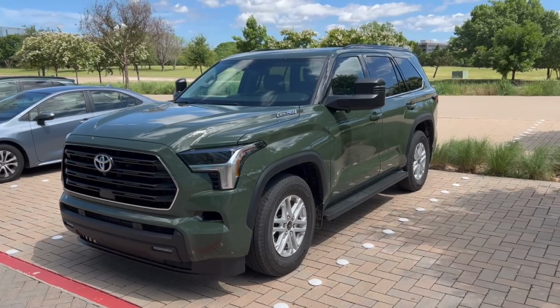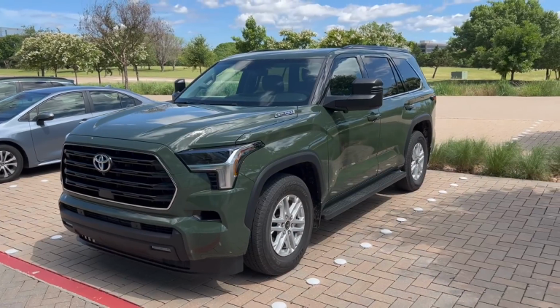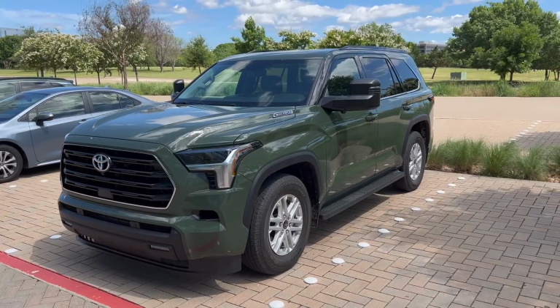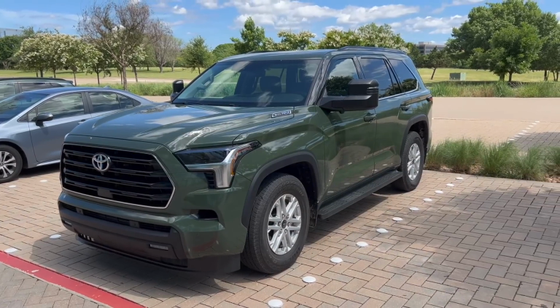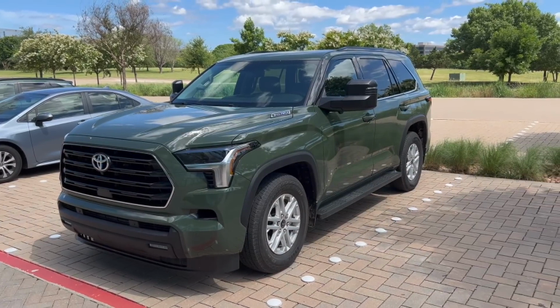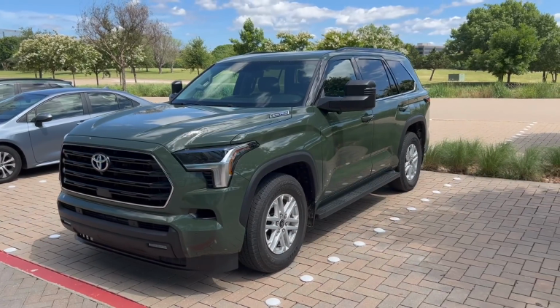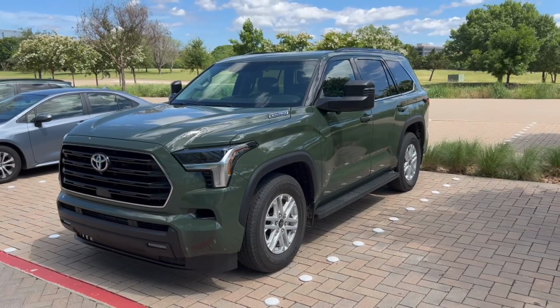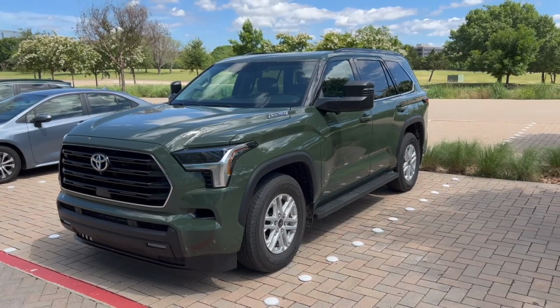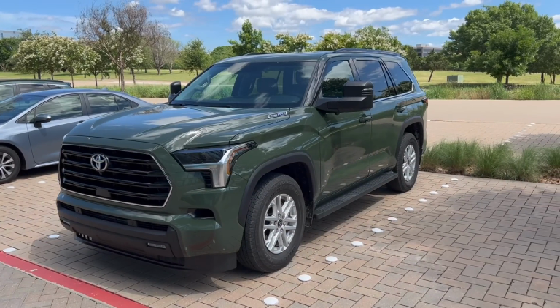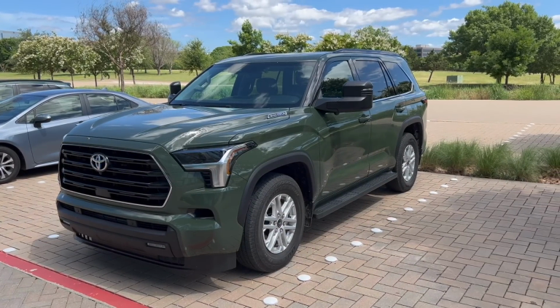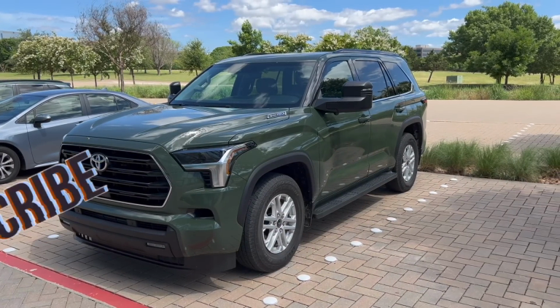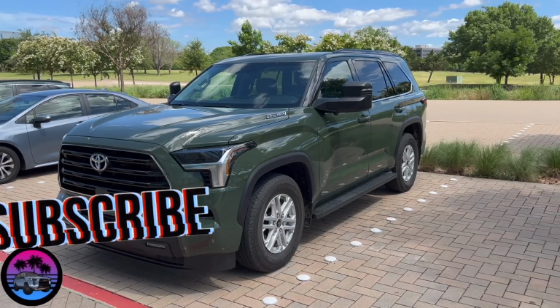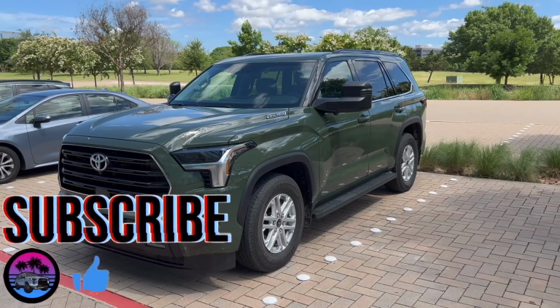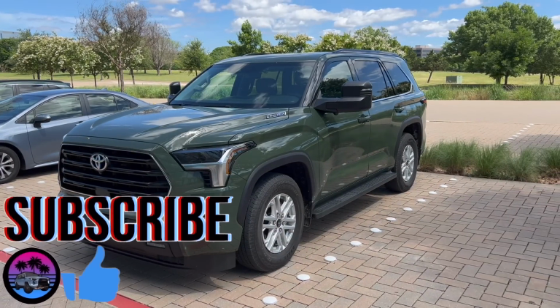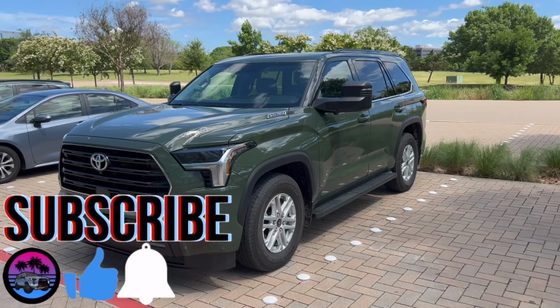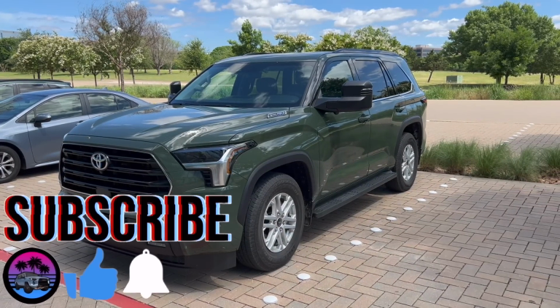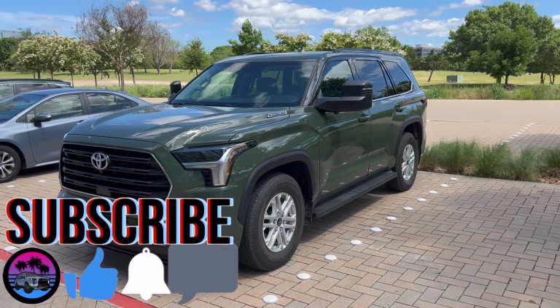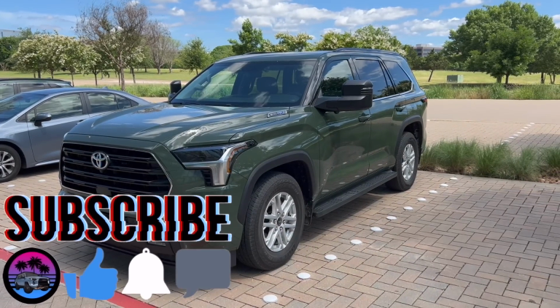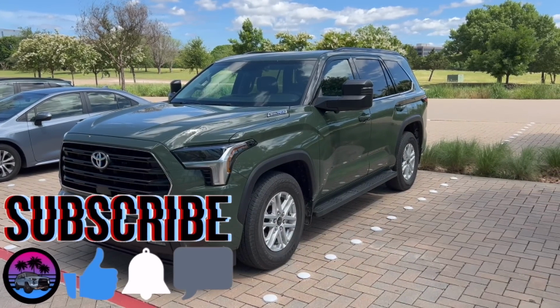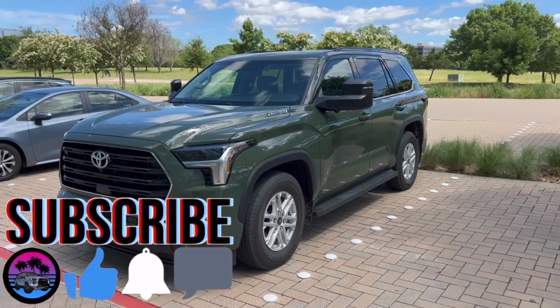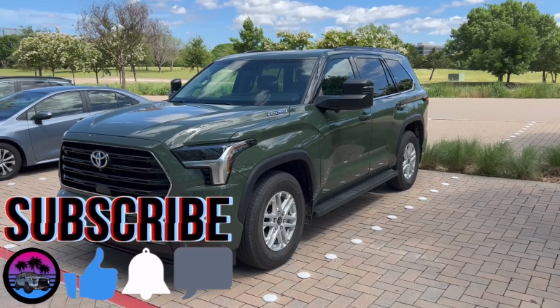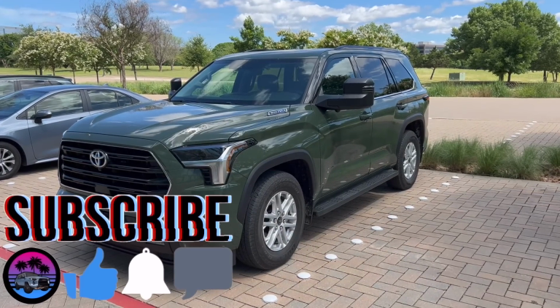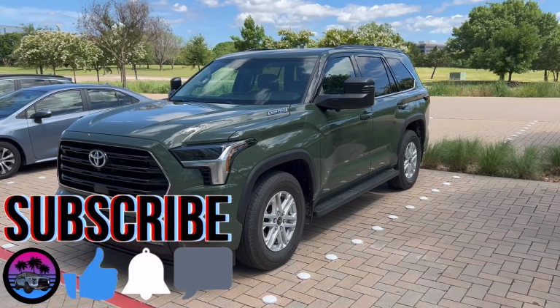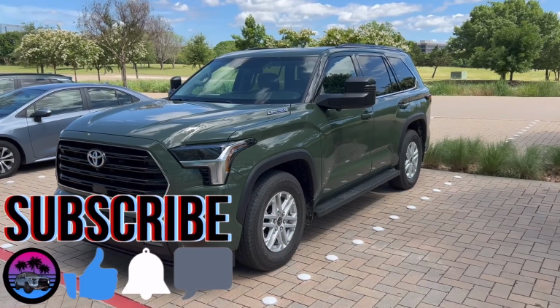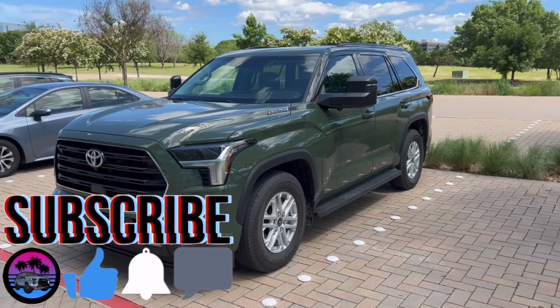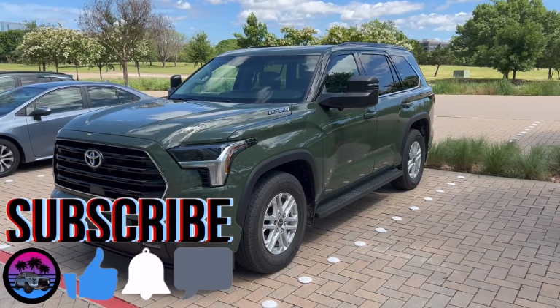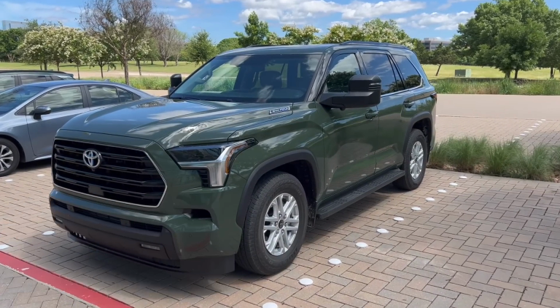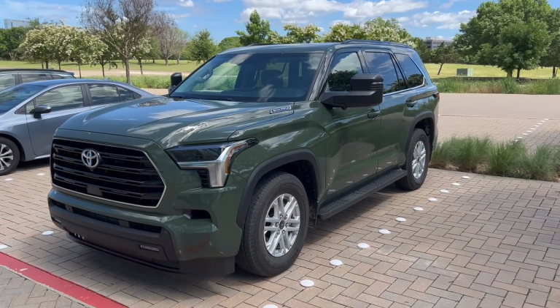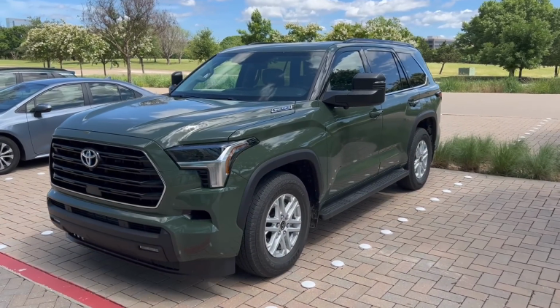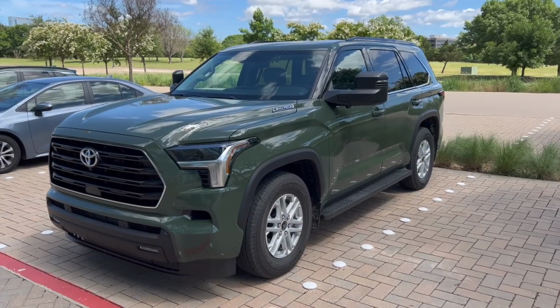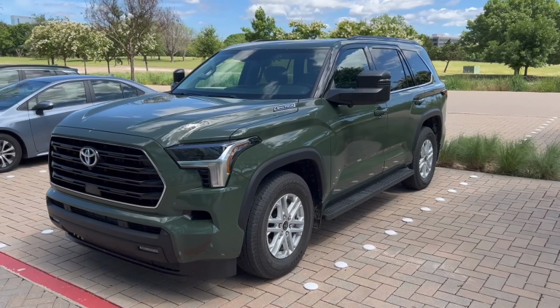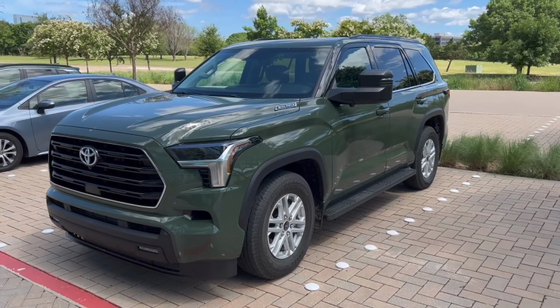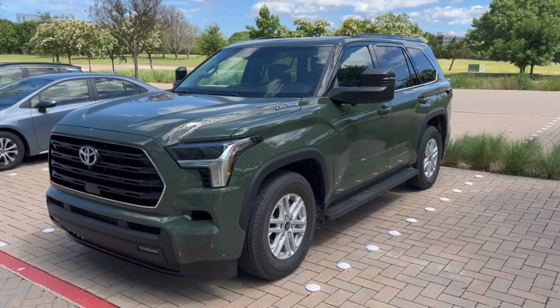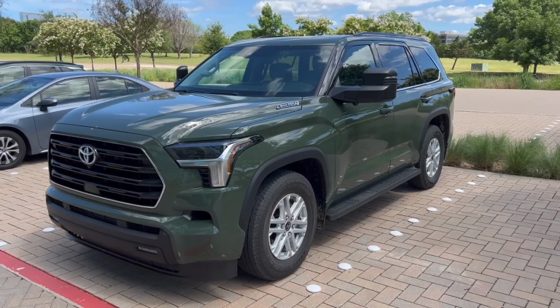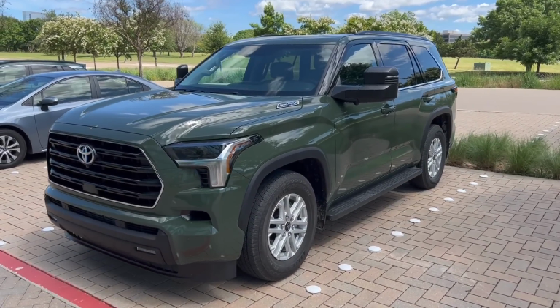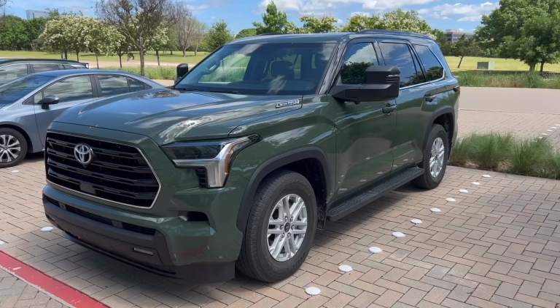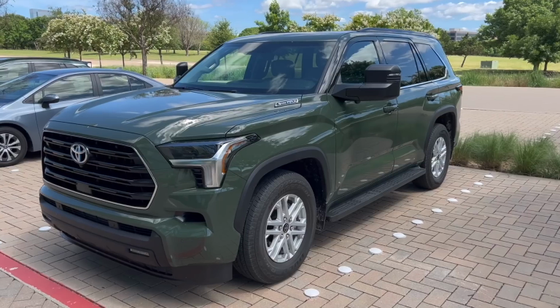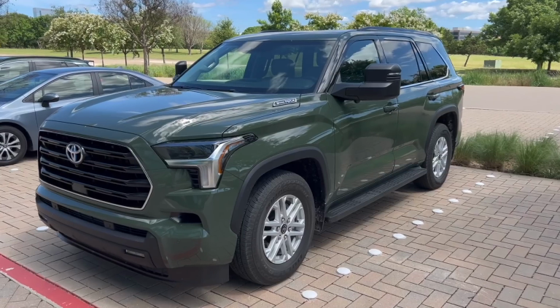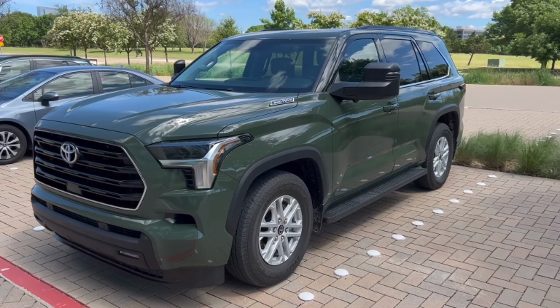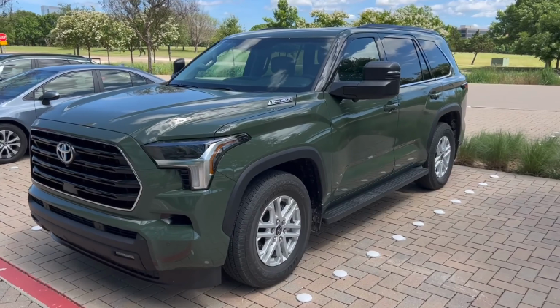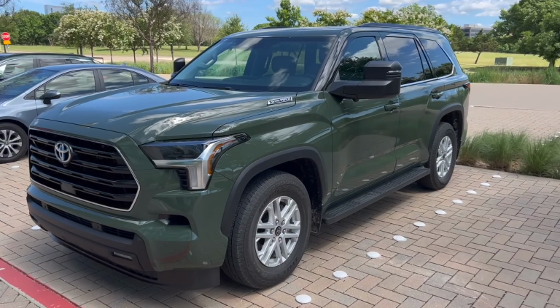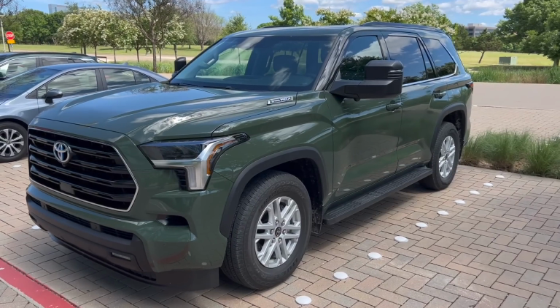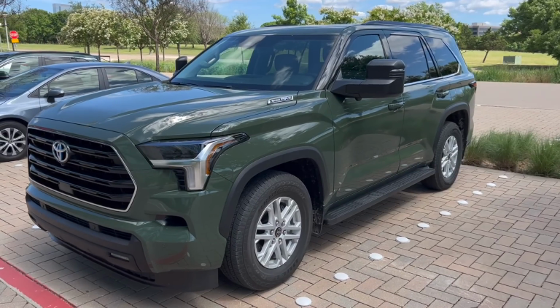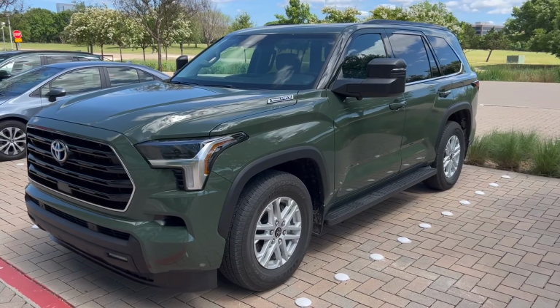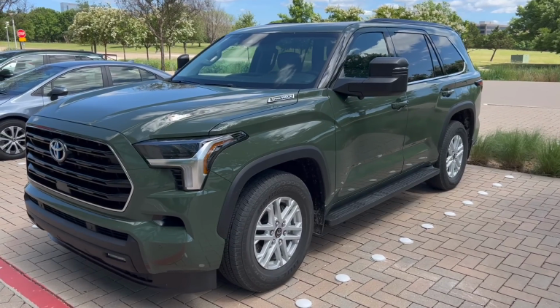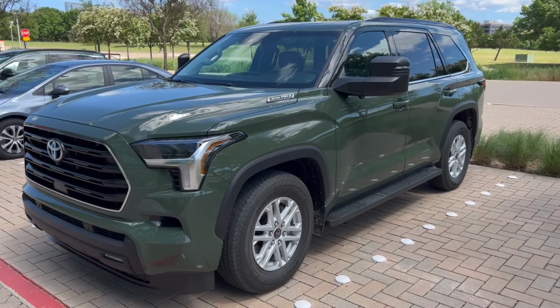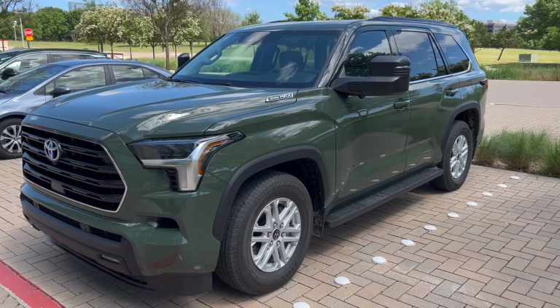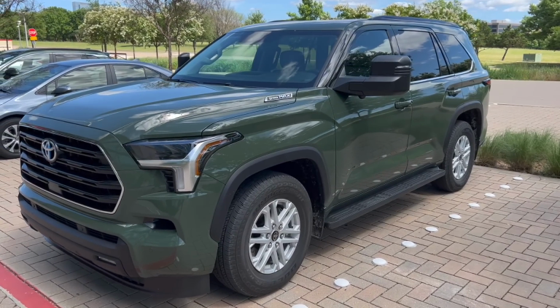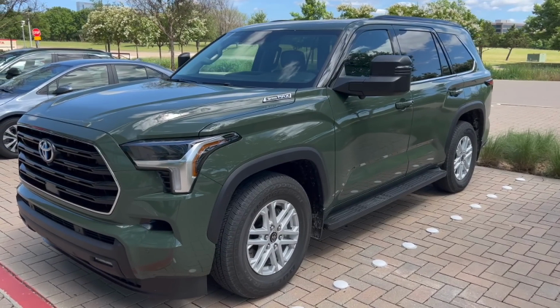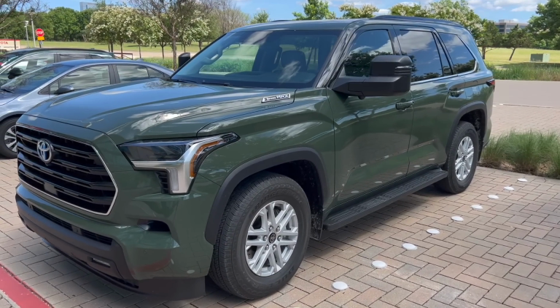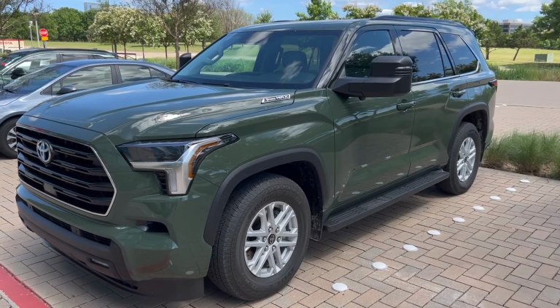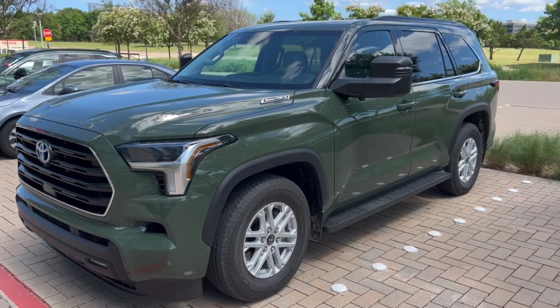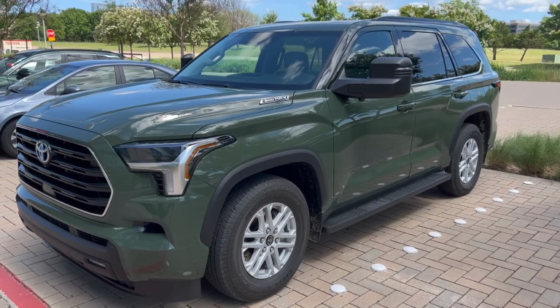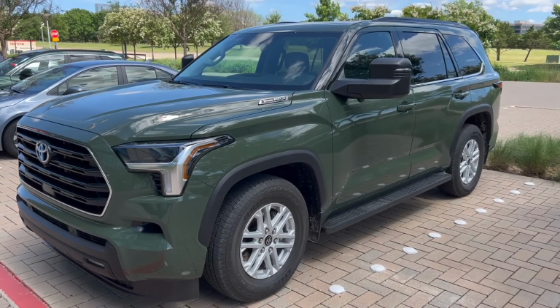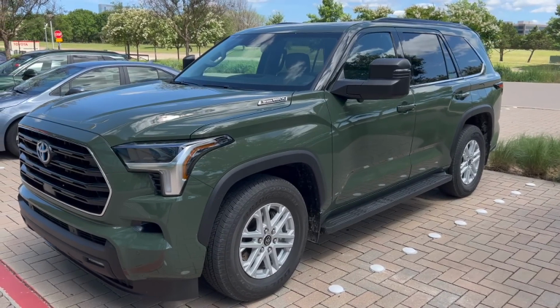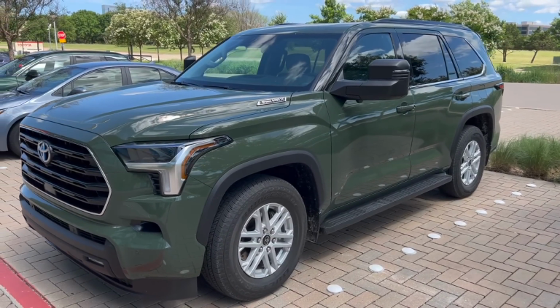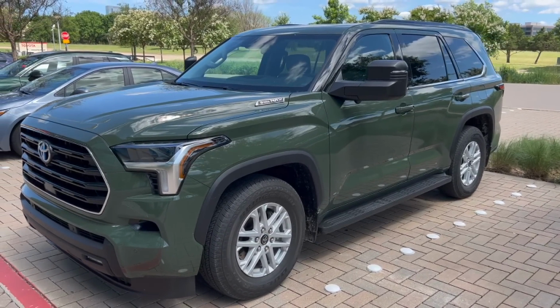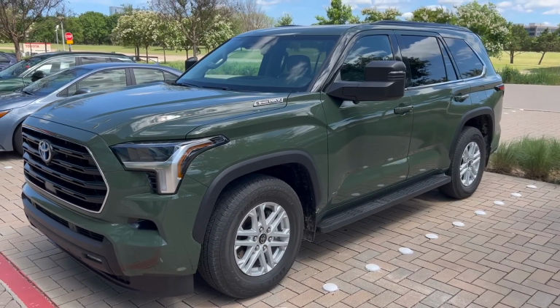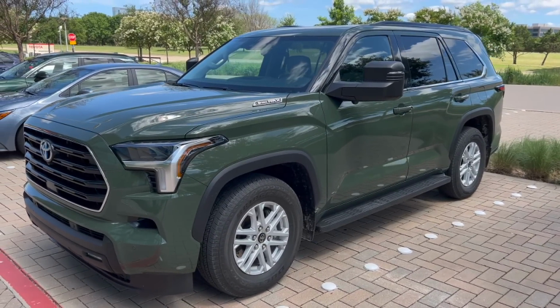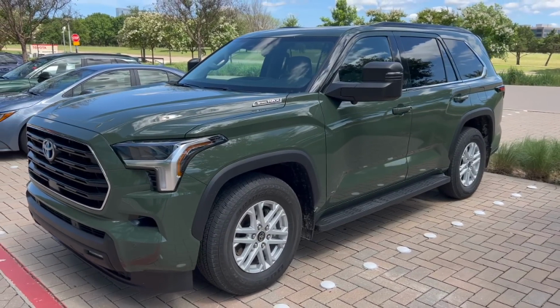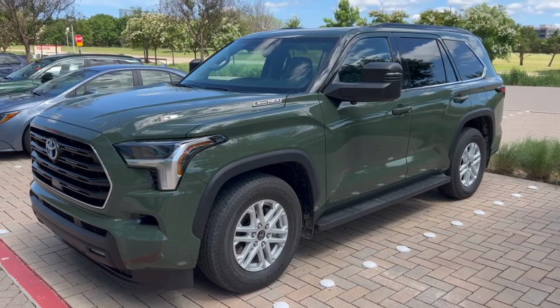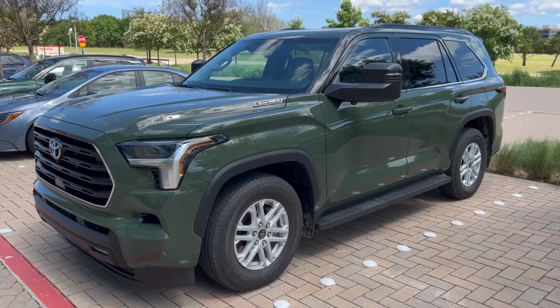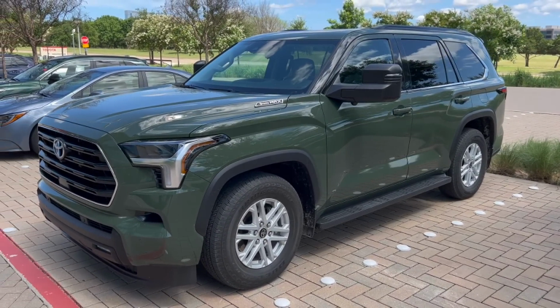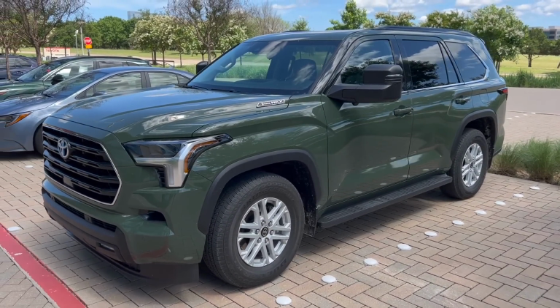I just want to show you this SR5 Sequoia before they take it away from me to go fill it up with gas, but this is what the Sequoia looks like in Army Green.